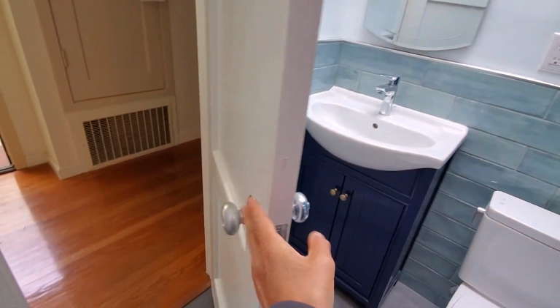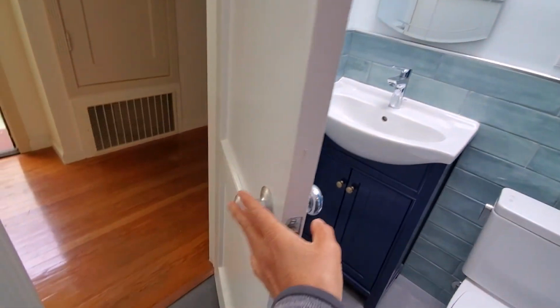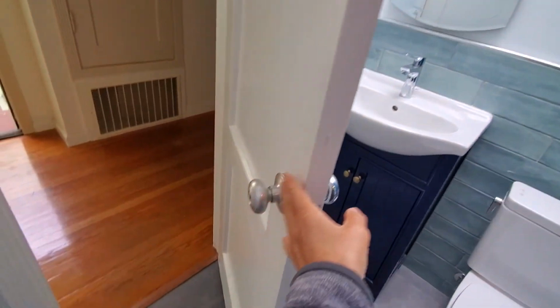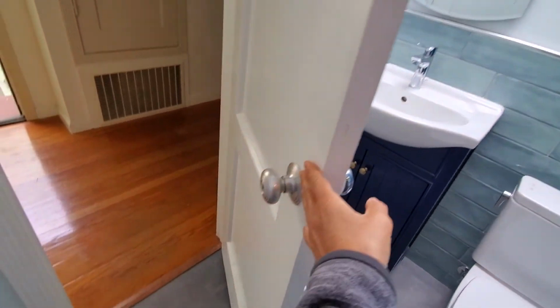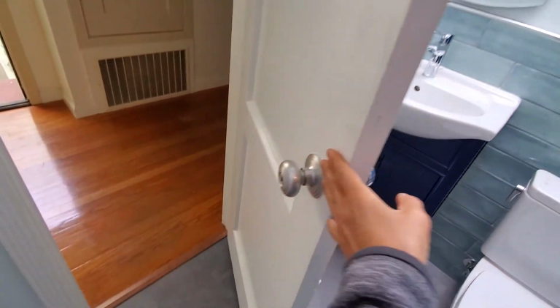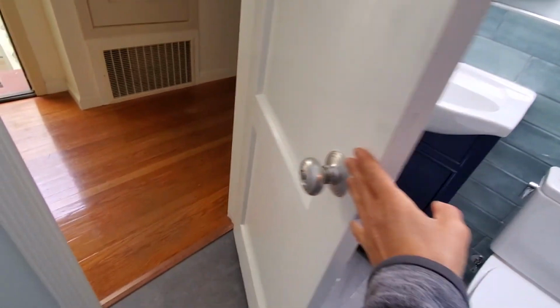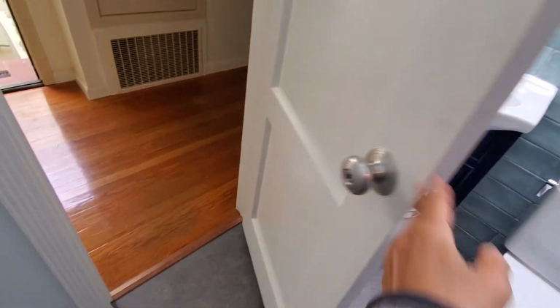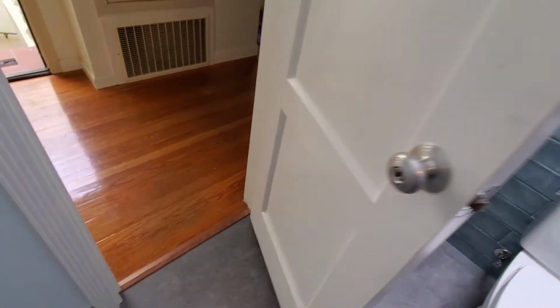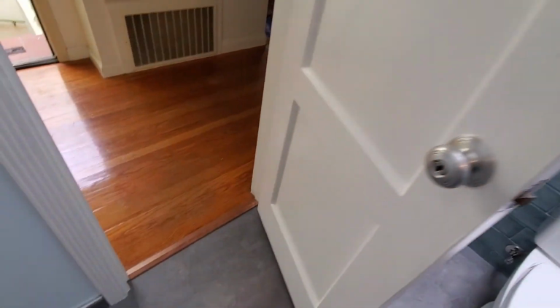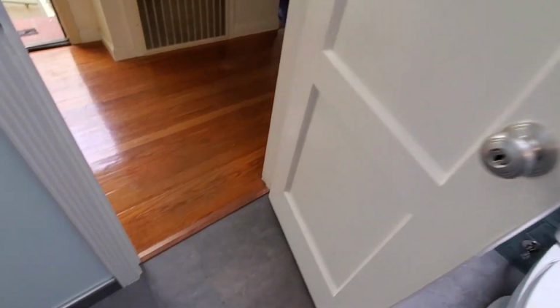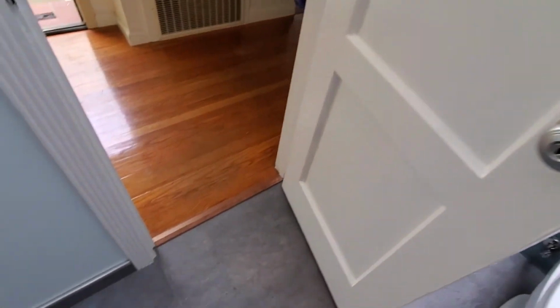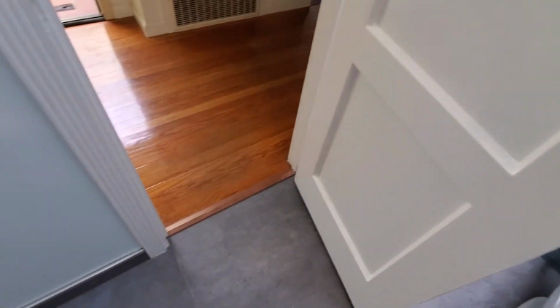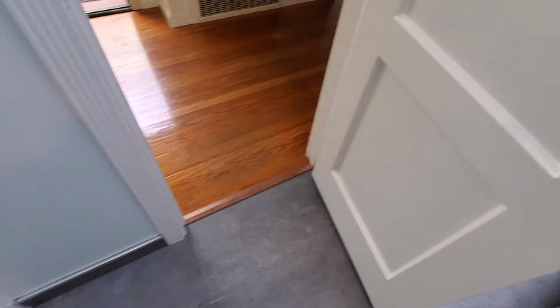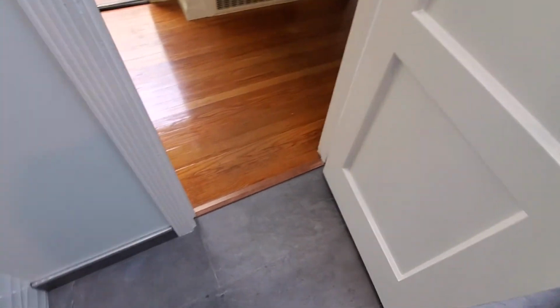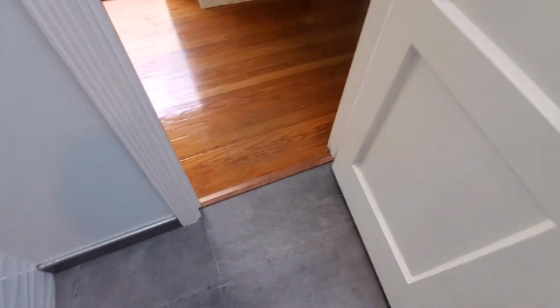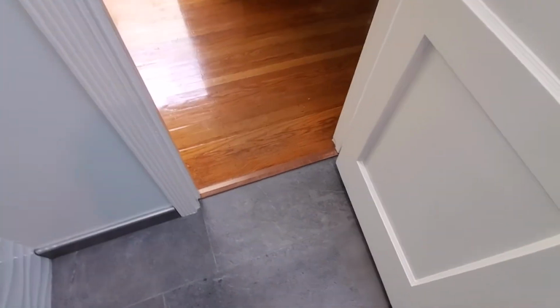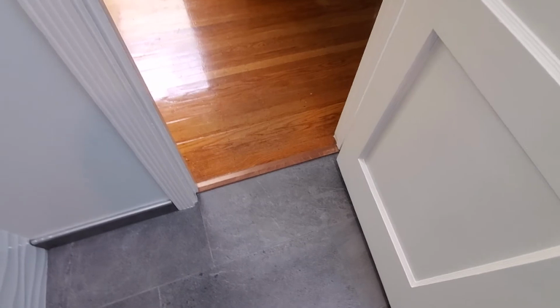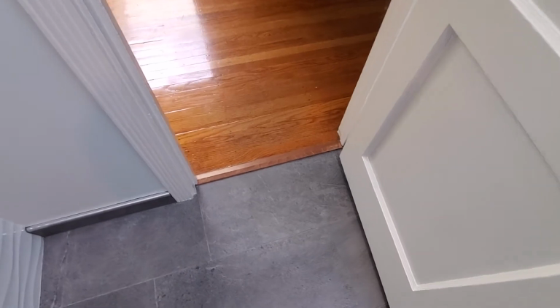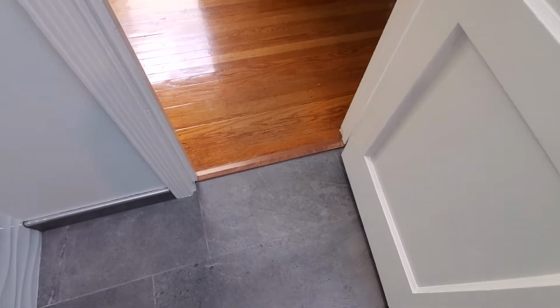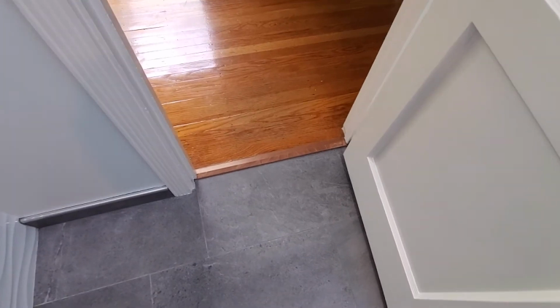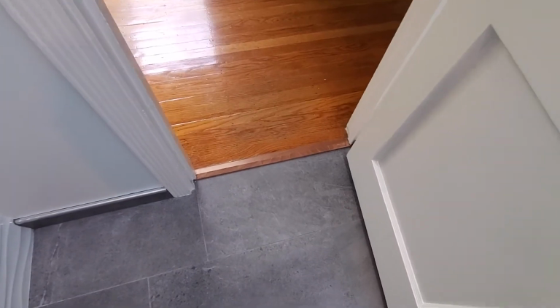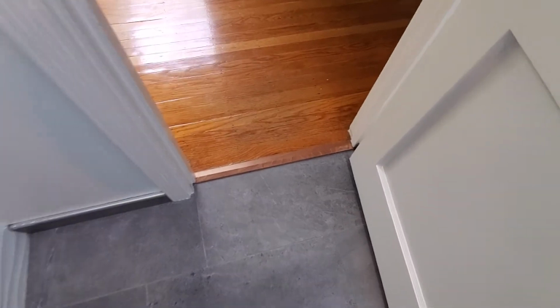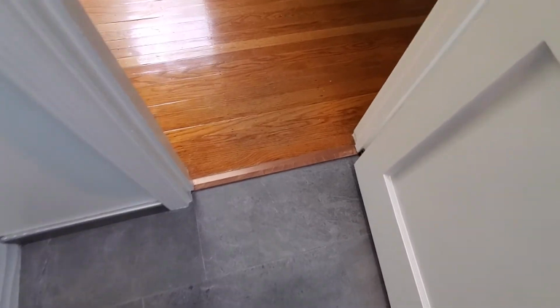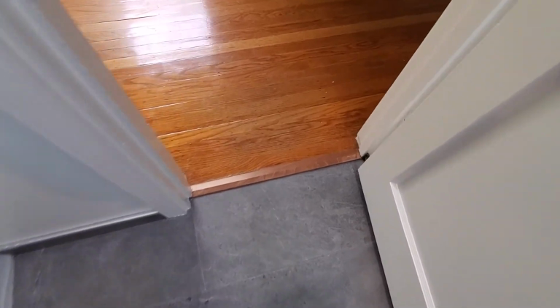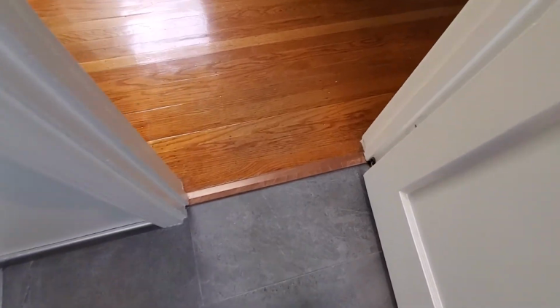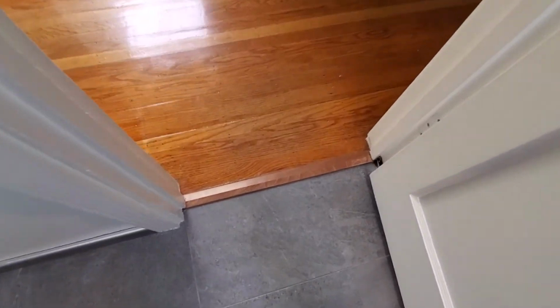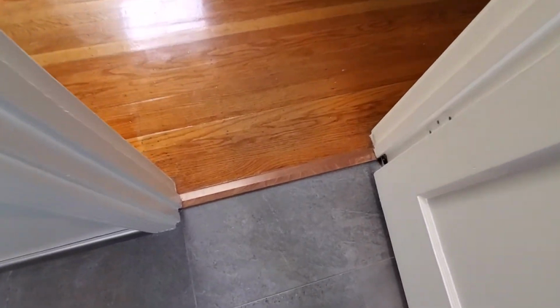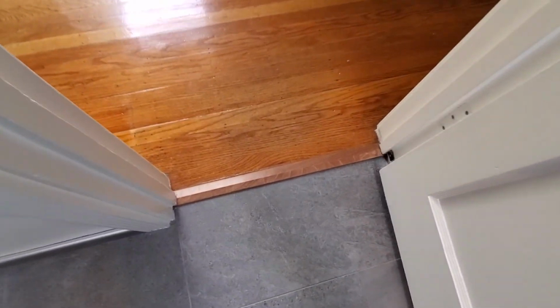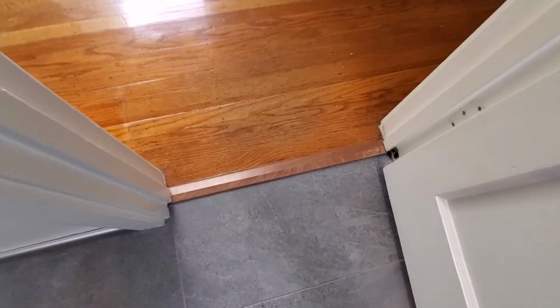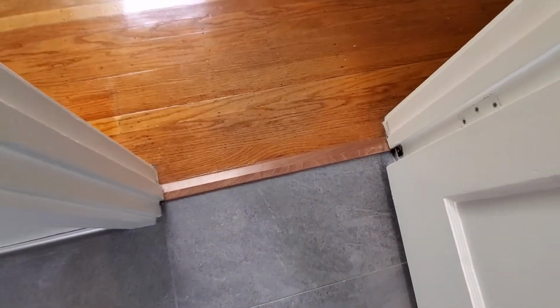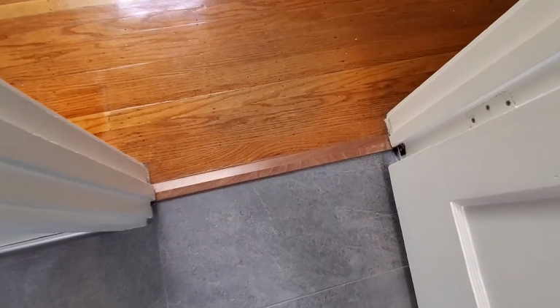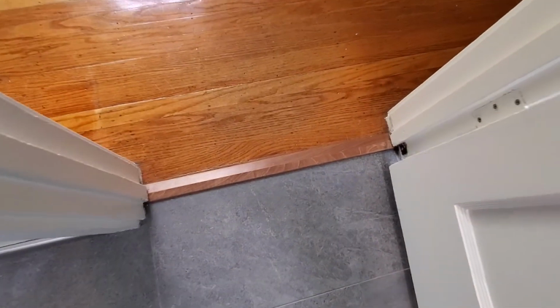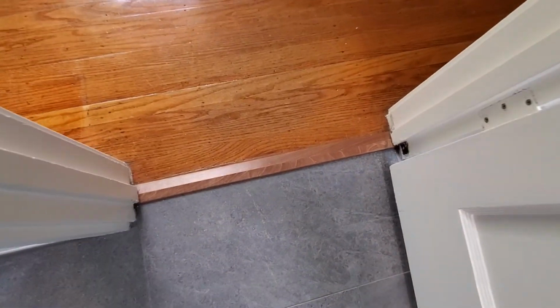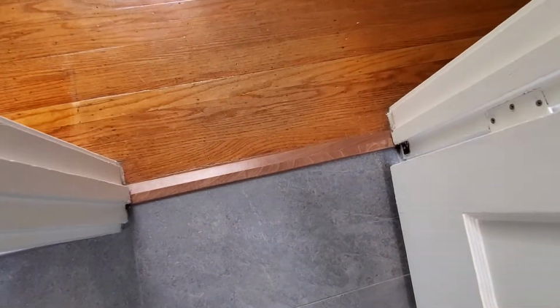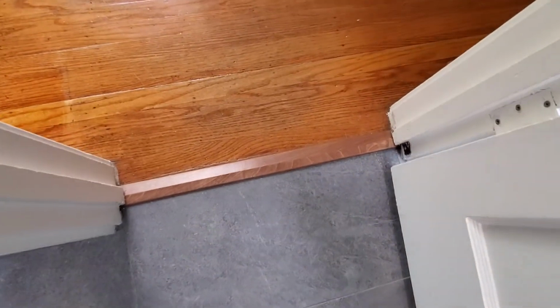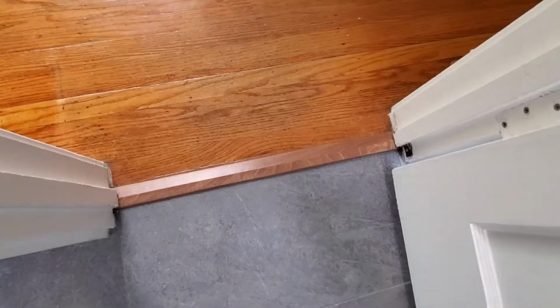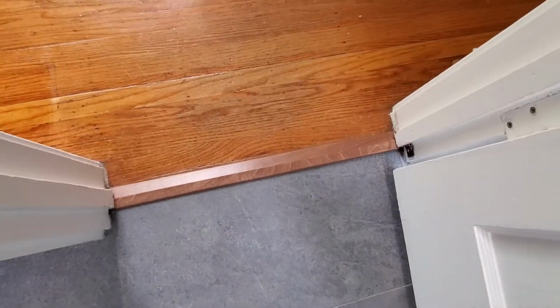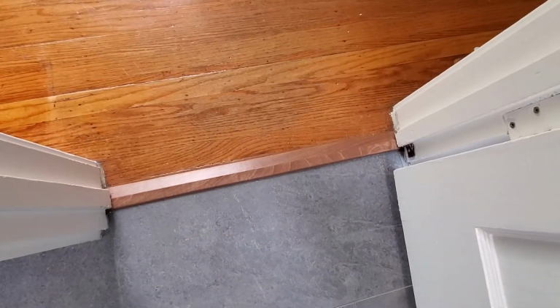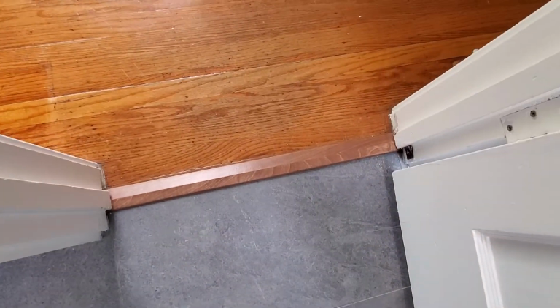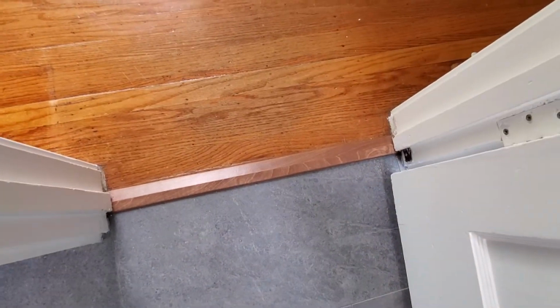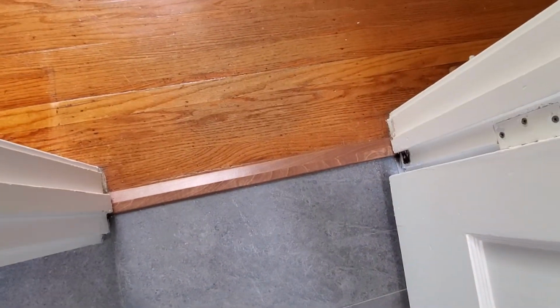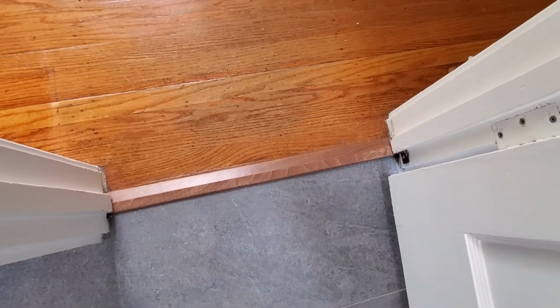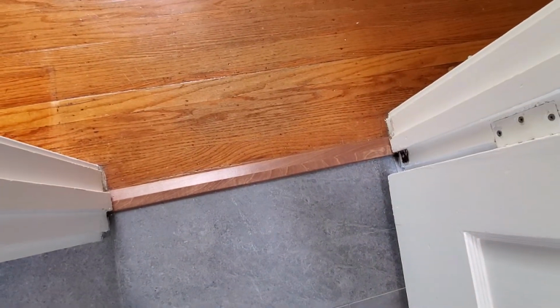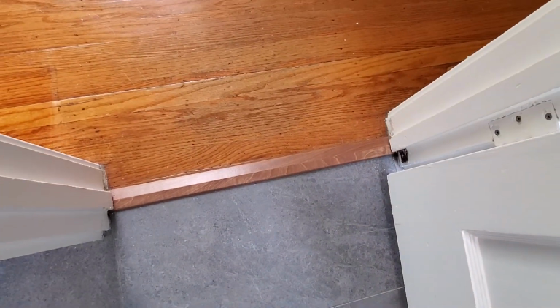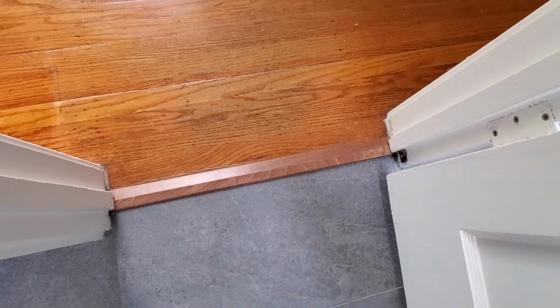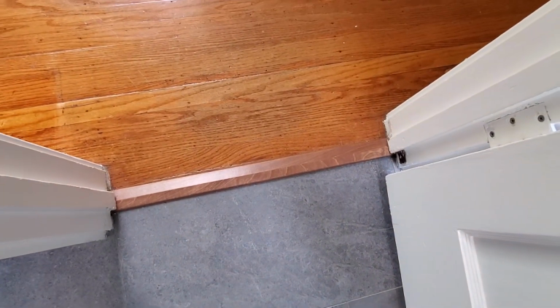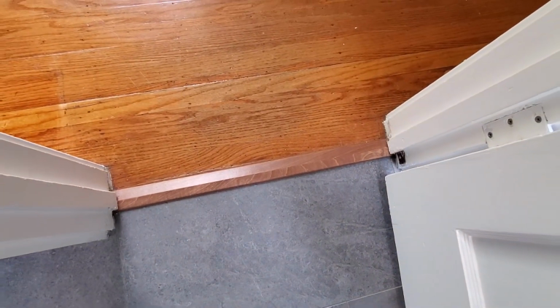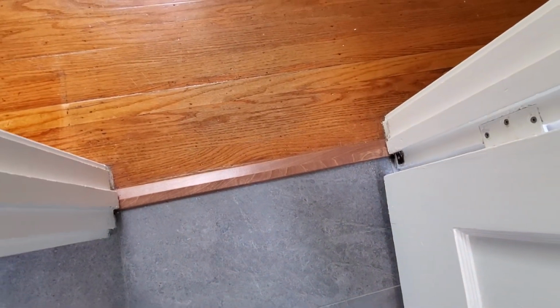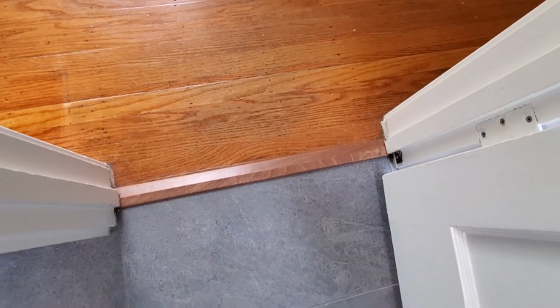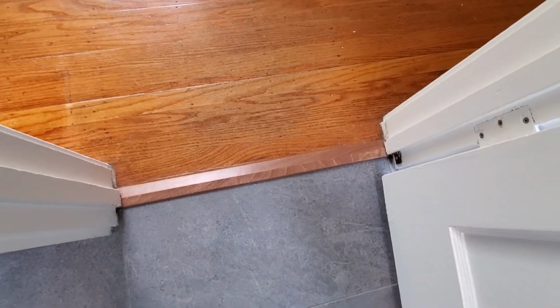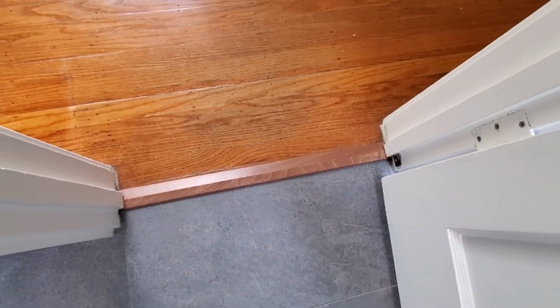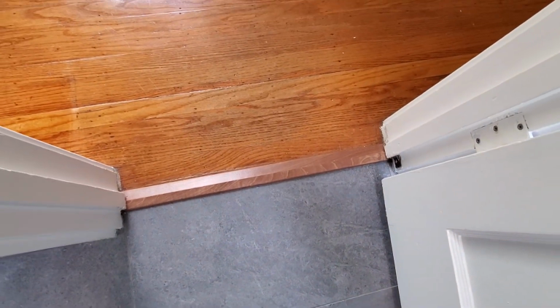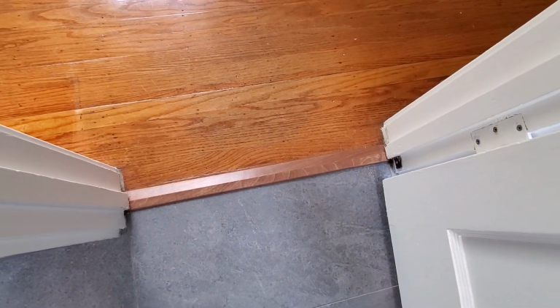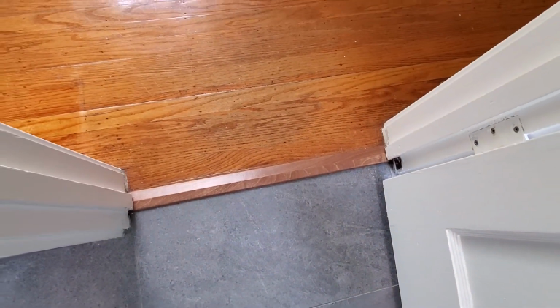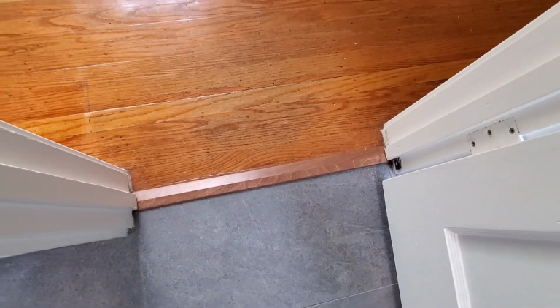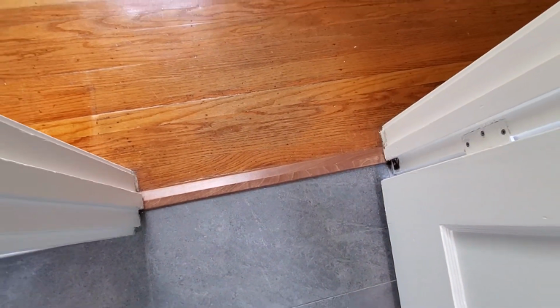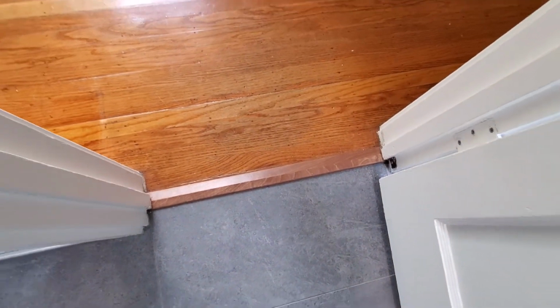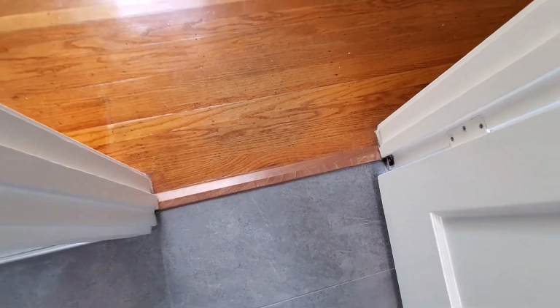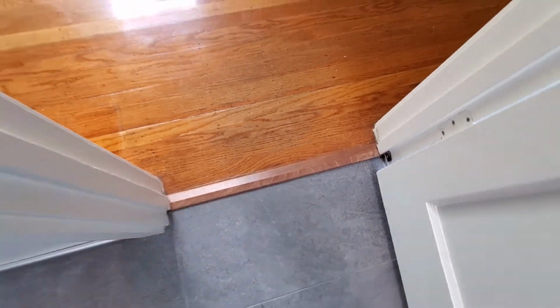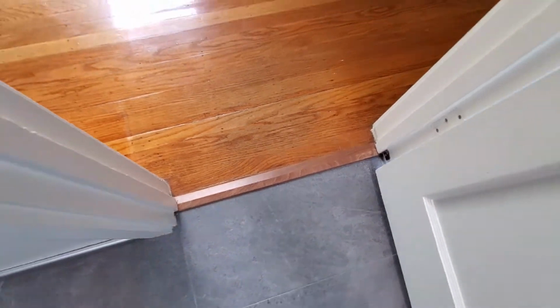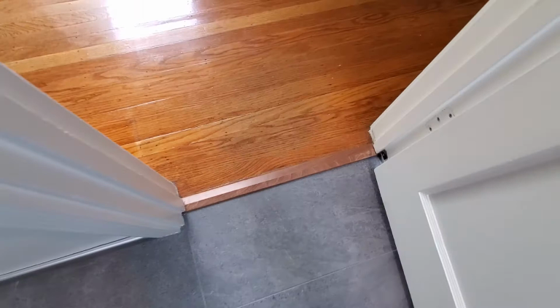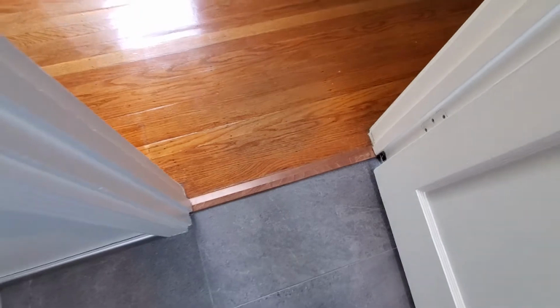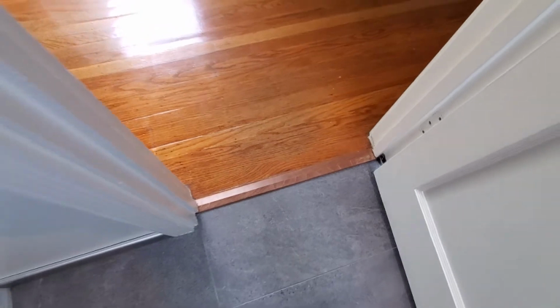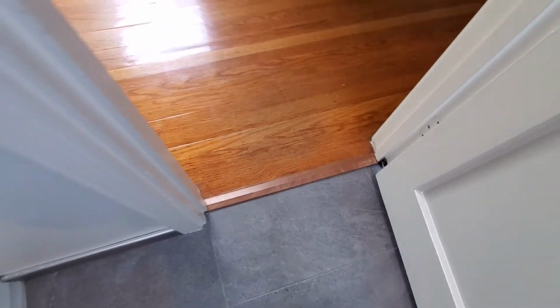They put in this threshold just today. Very nice, matches nicely. Very proud of that too.